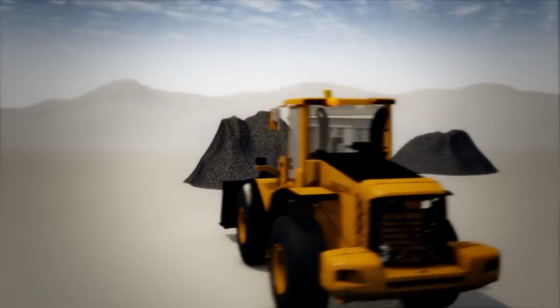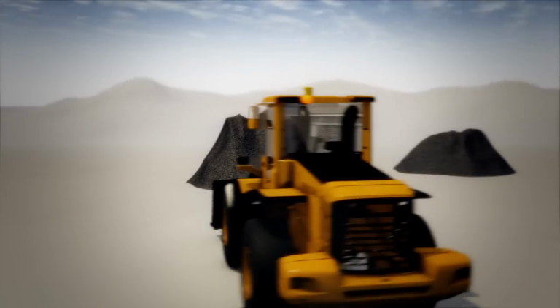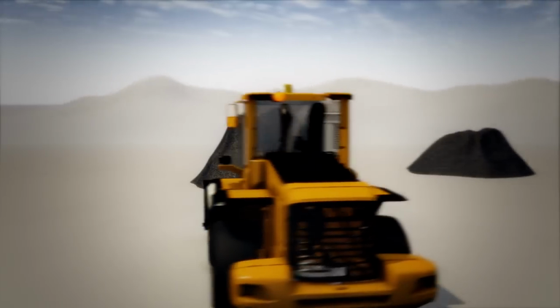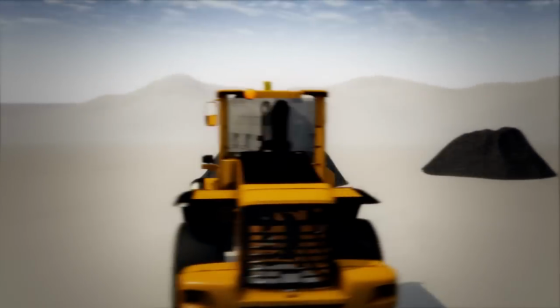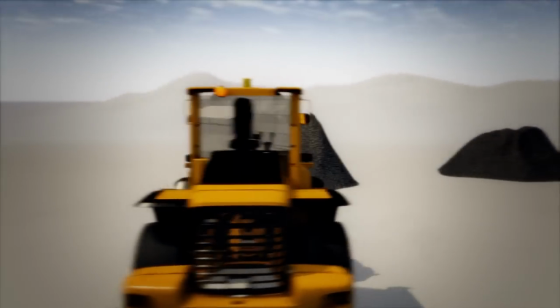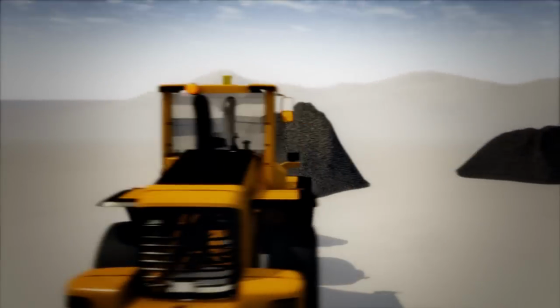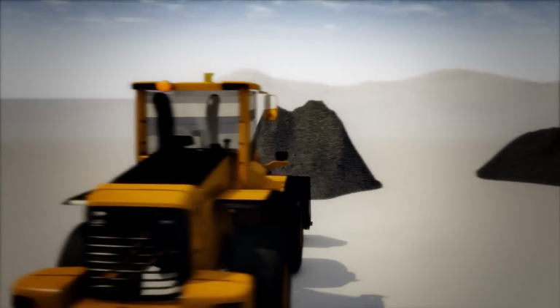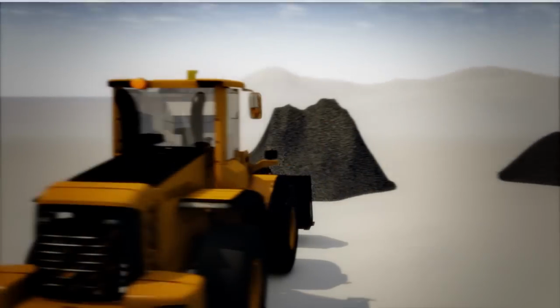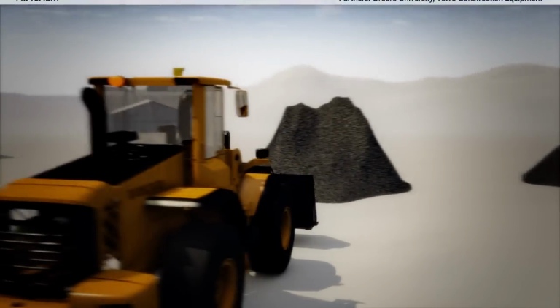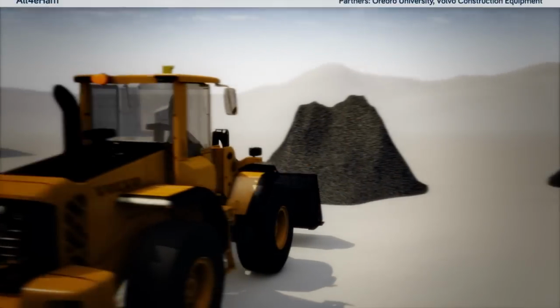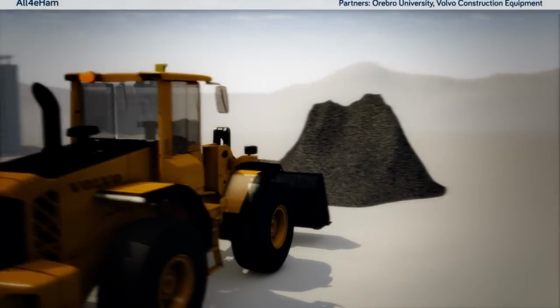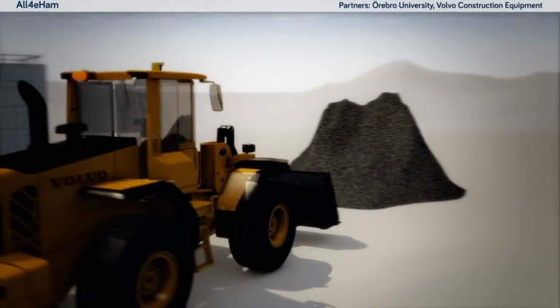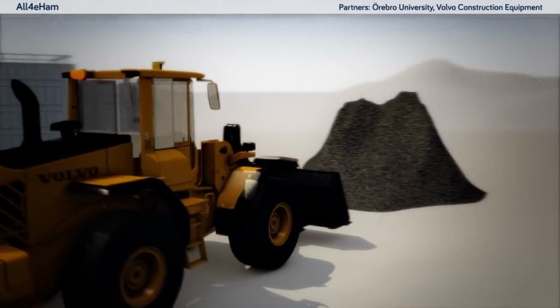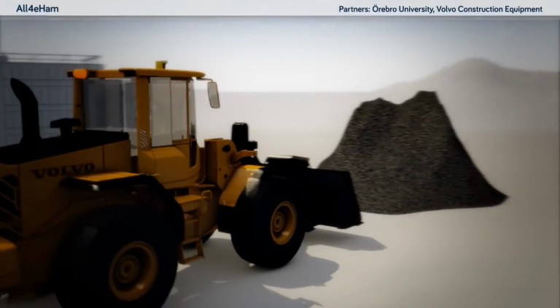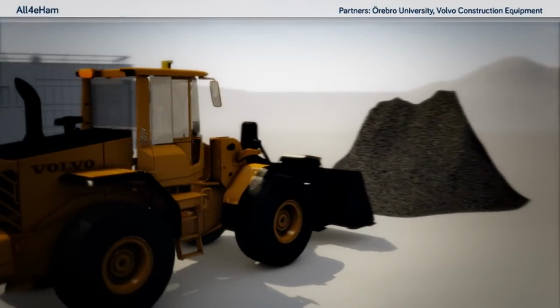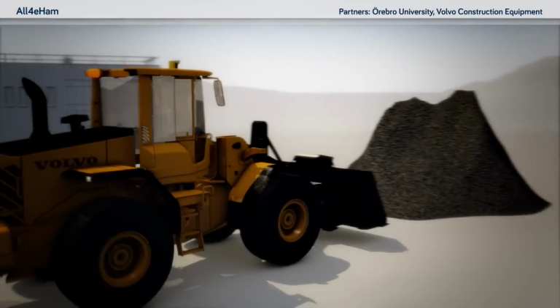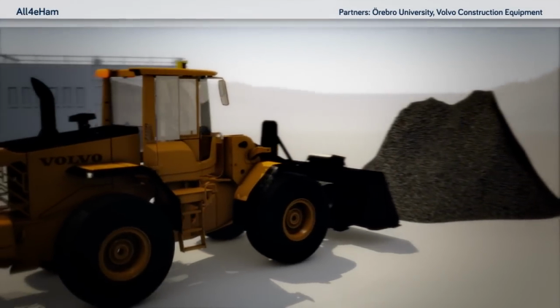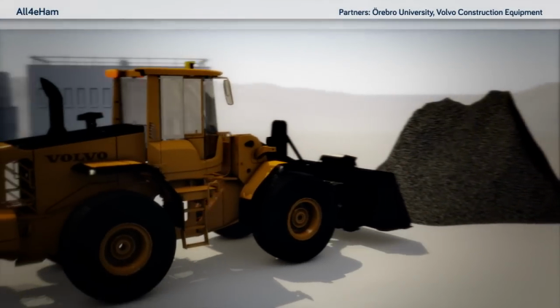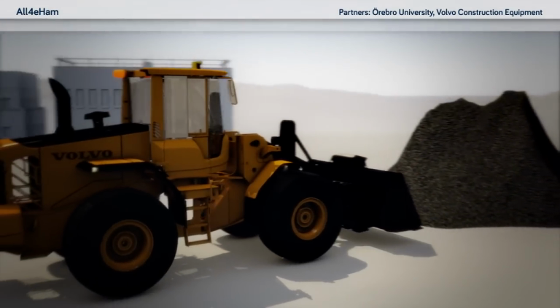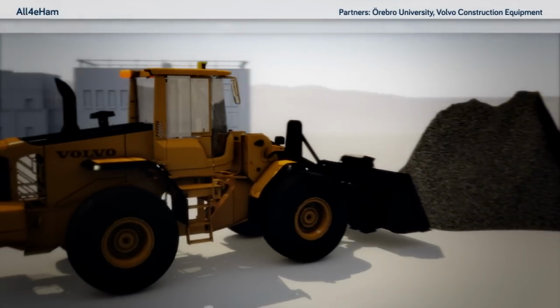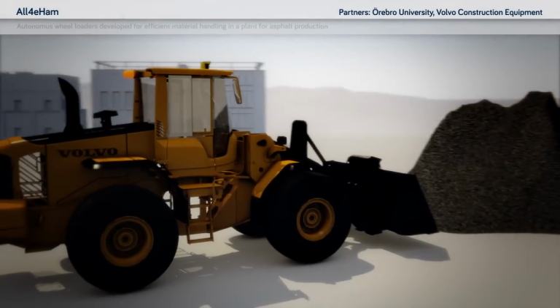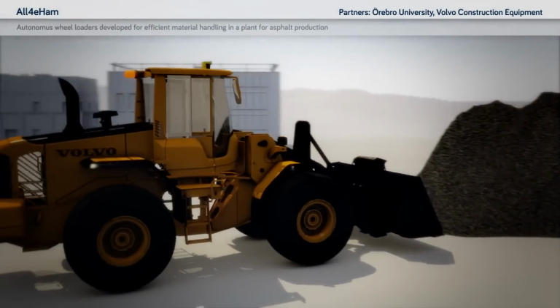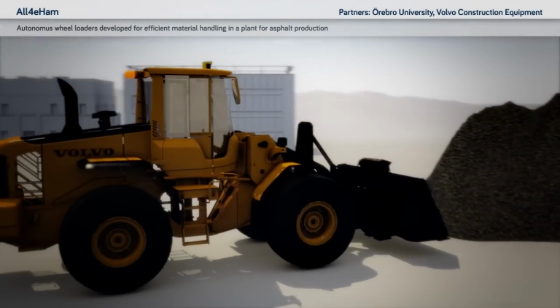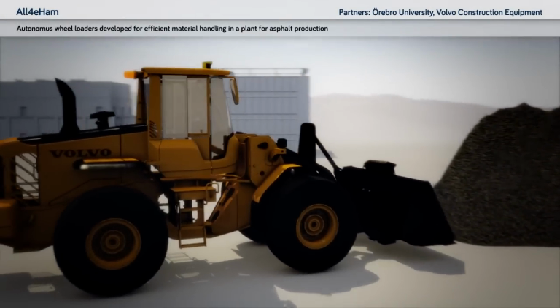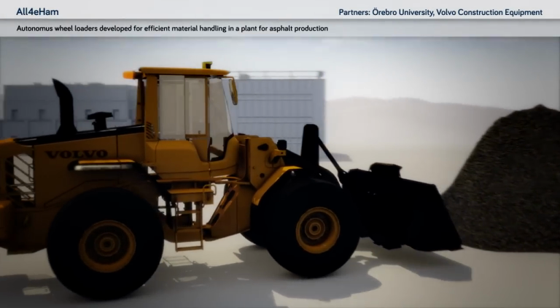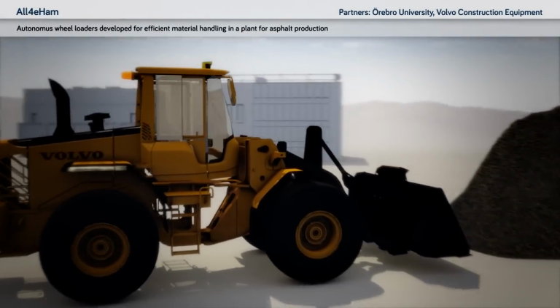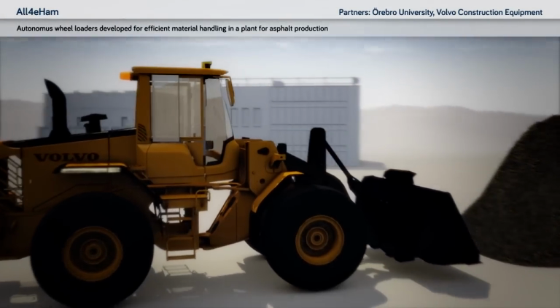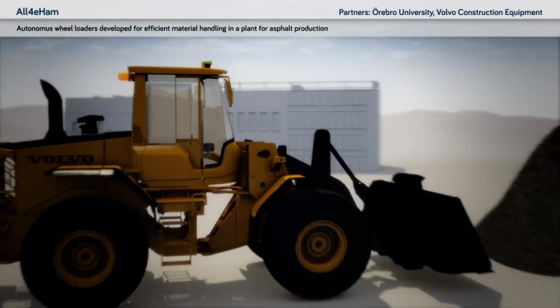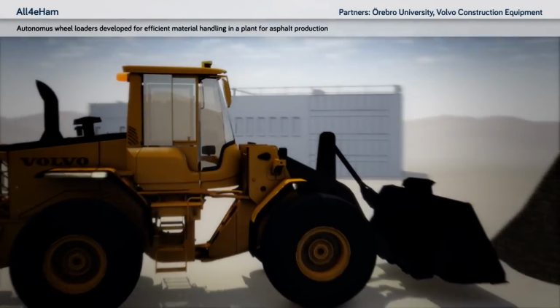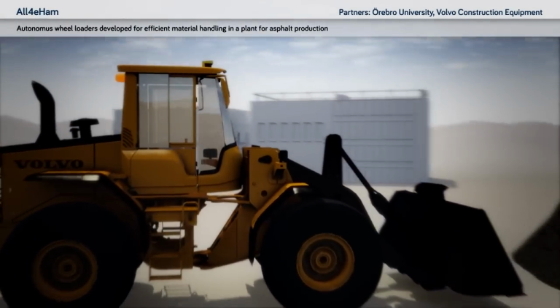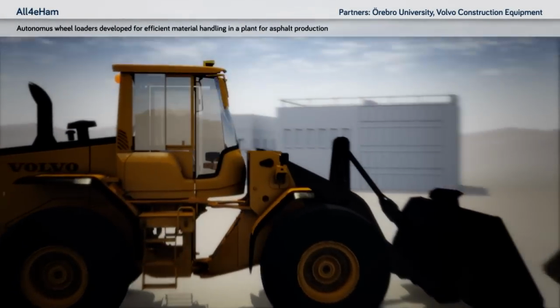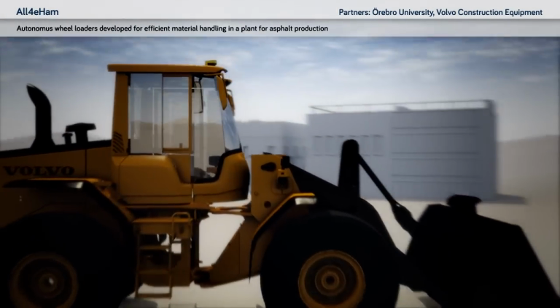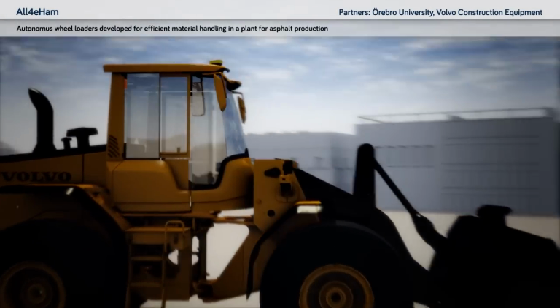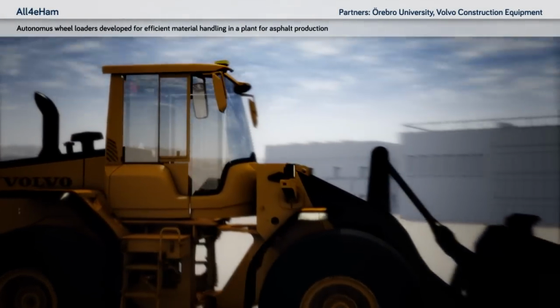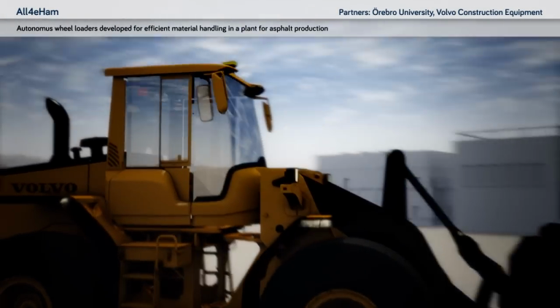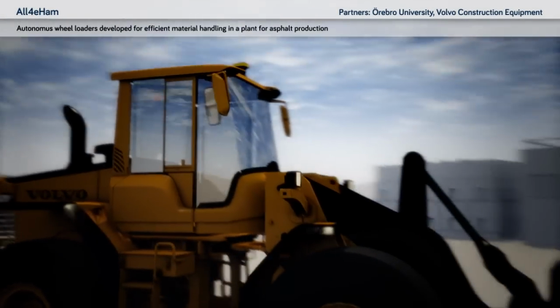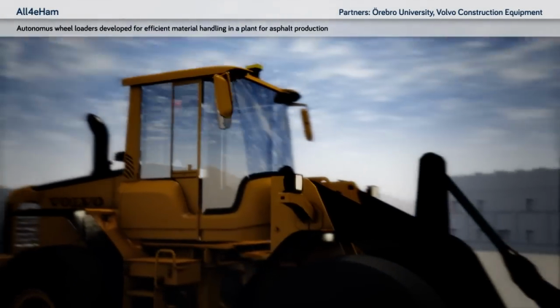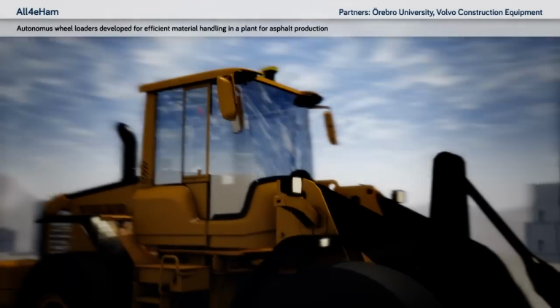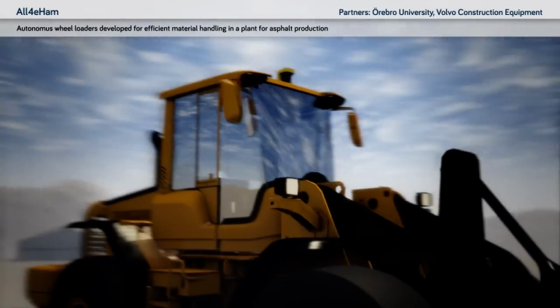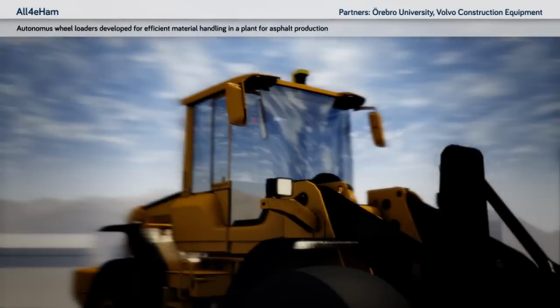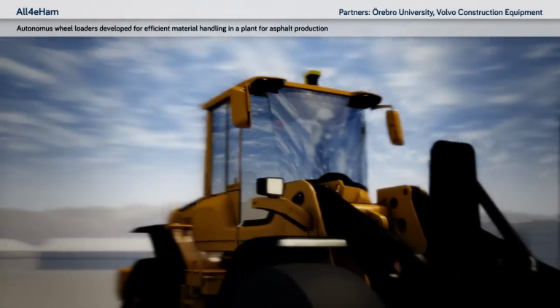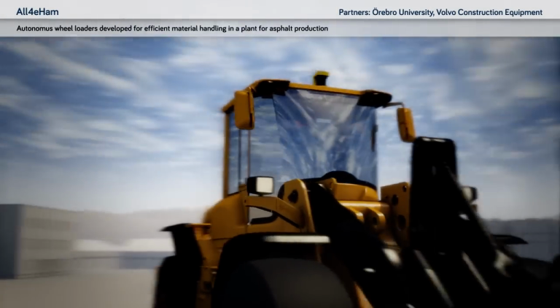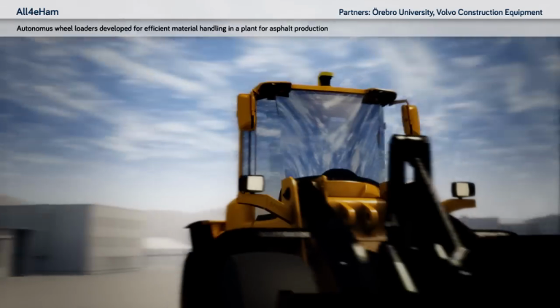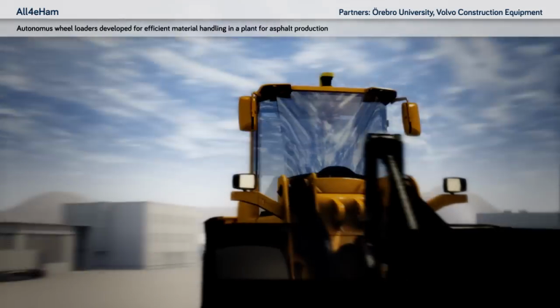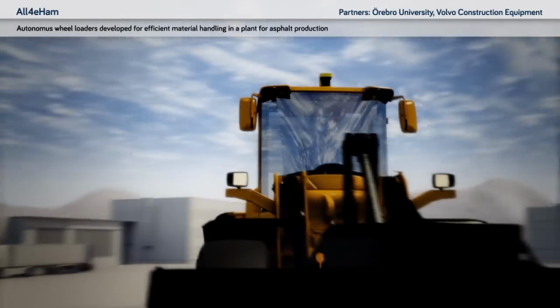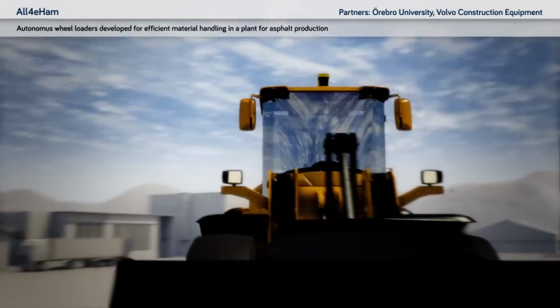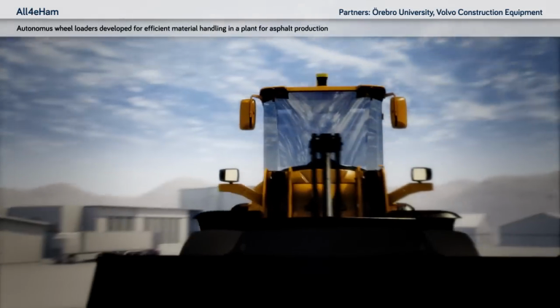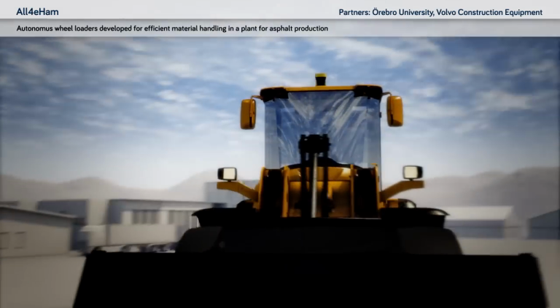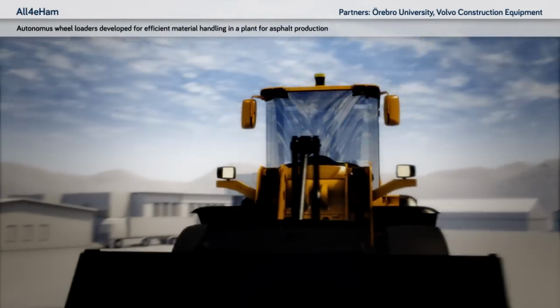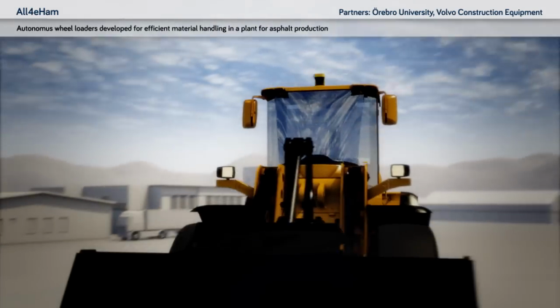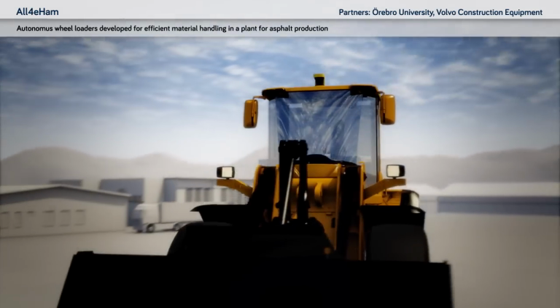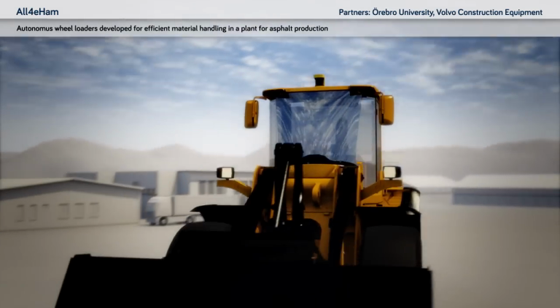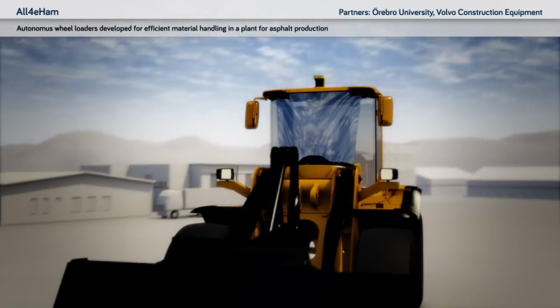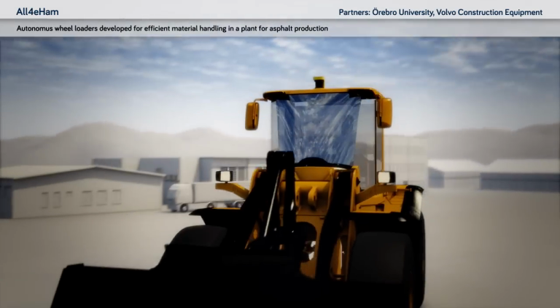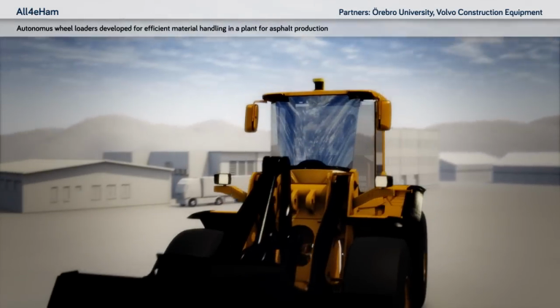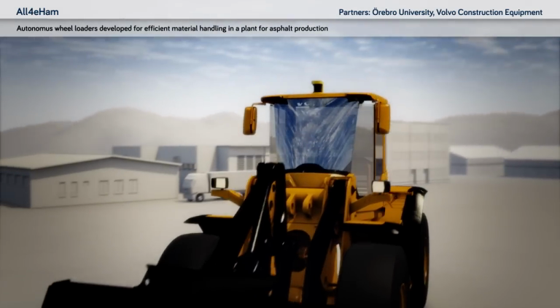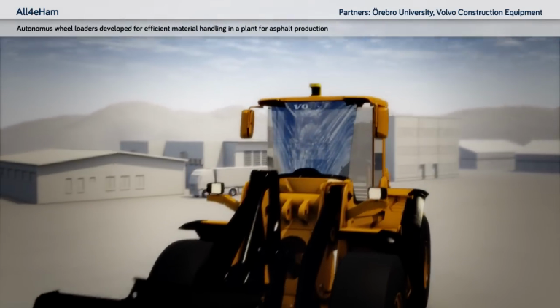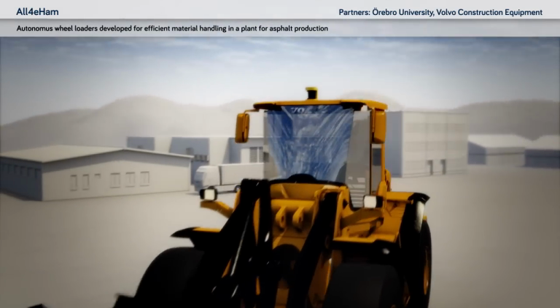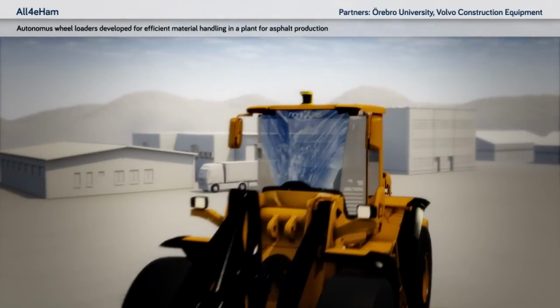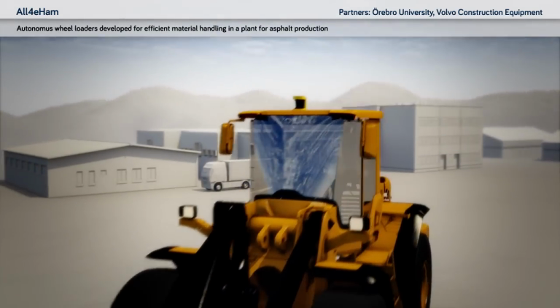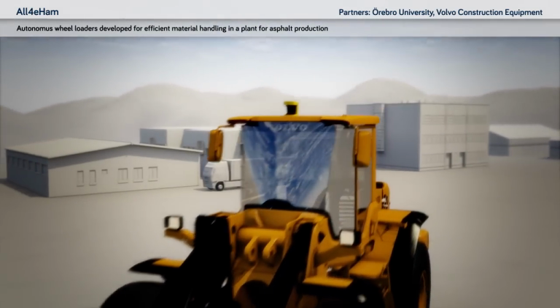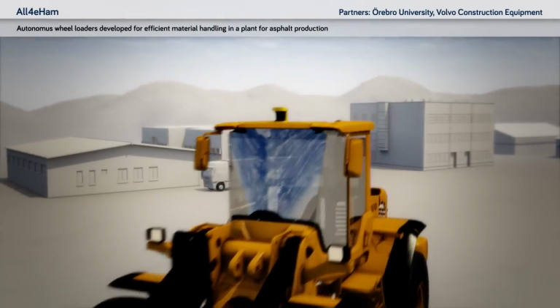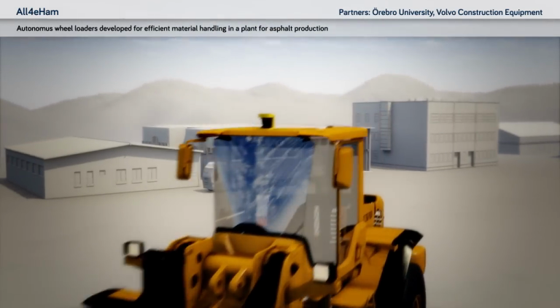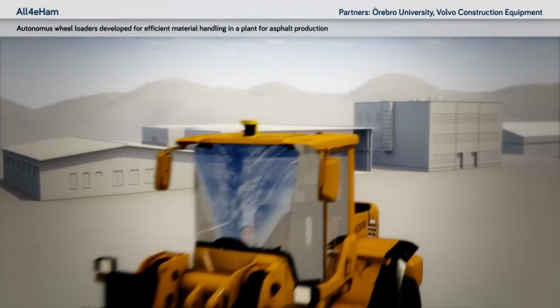All4E Ham: autonomous wheel loaders developed for efficient material handling in a plant for asphalt production.